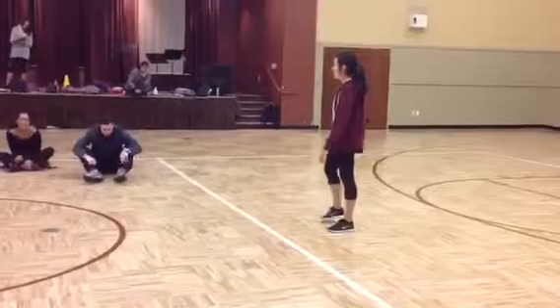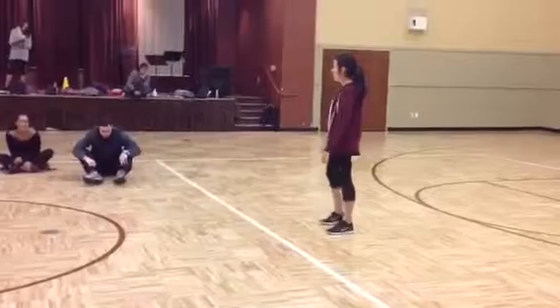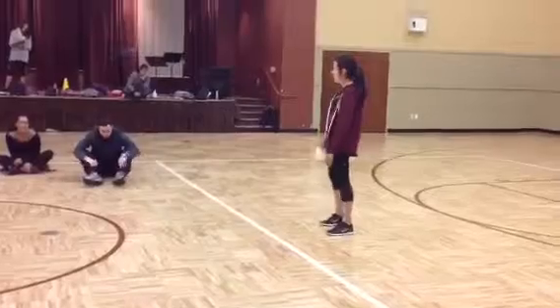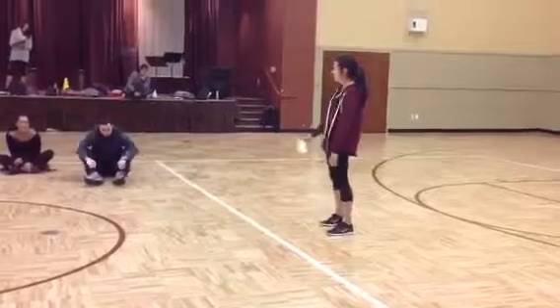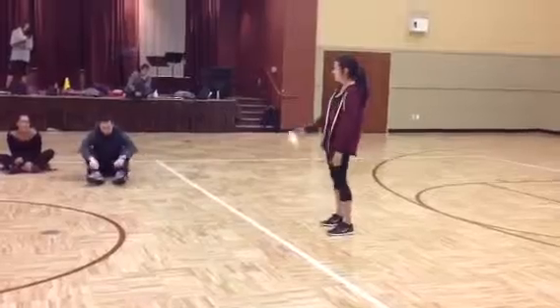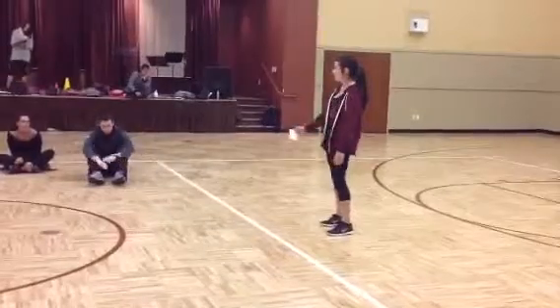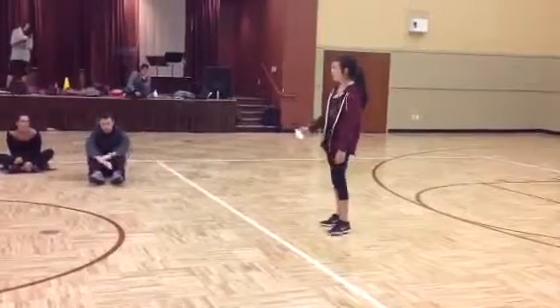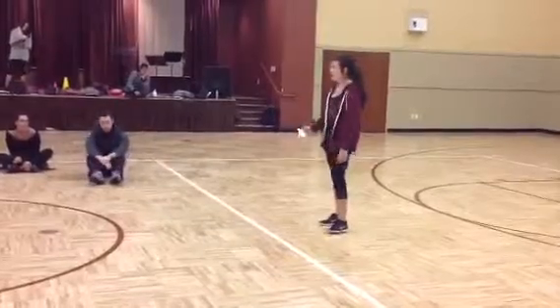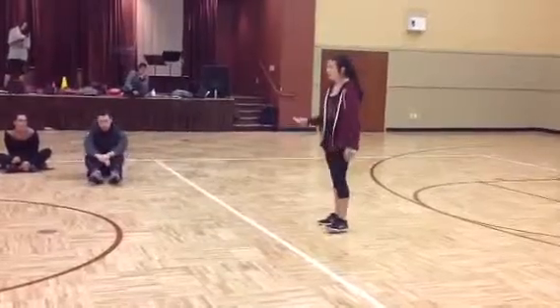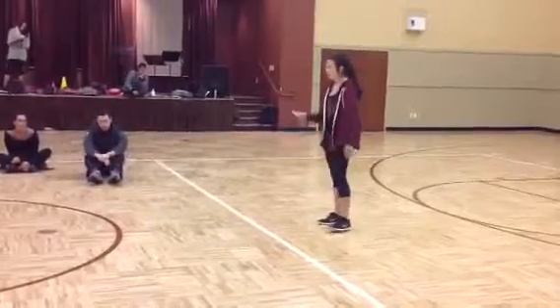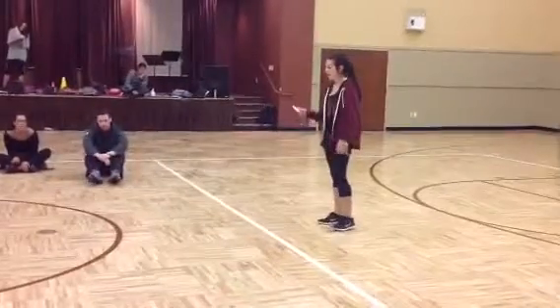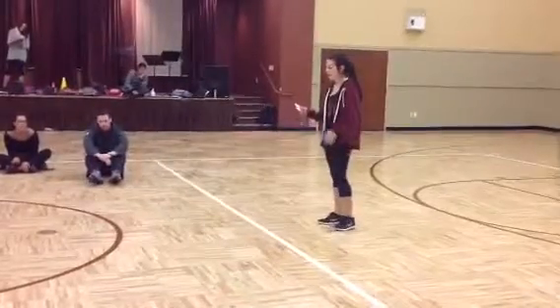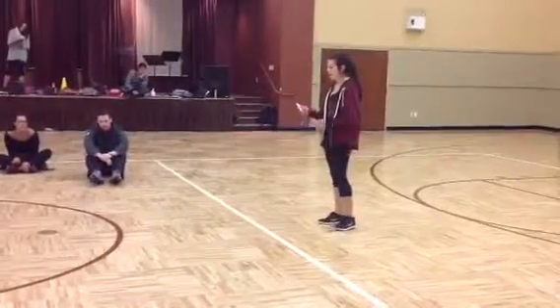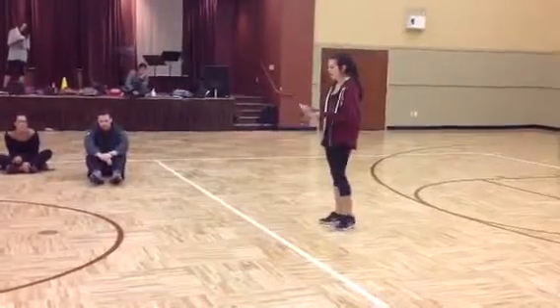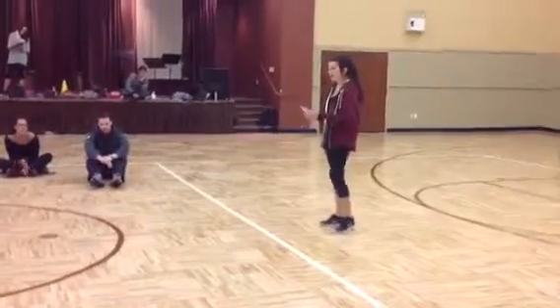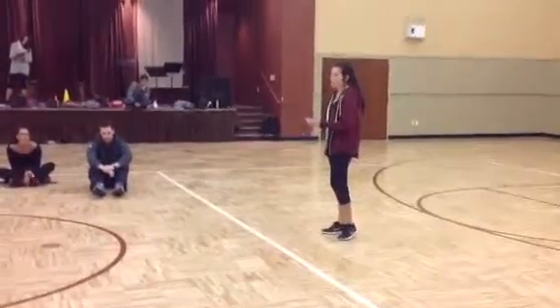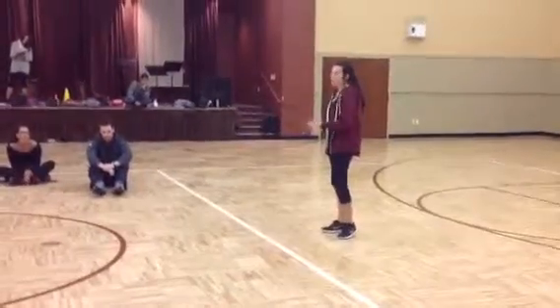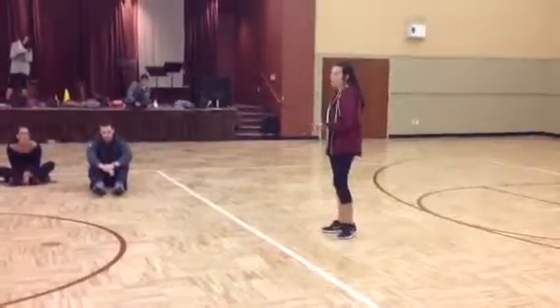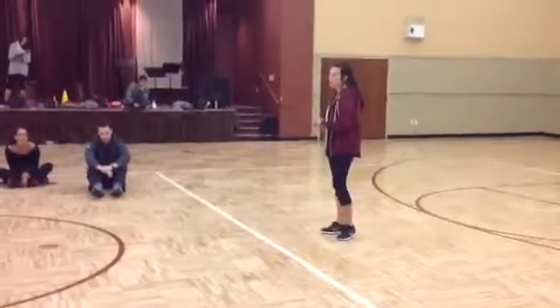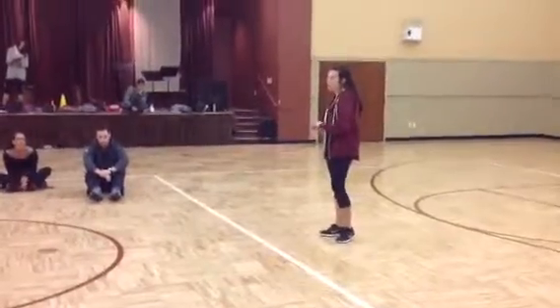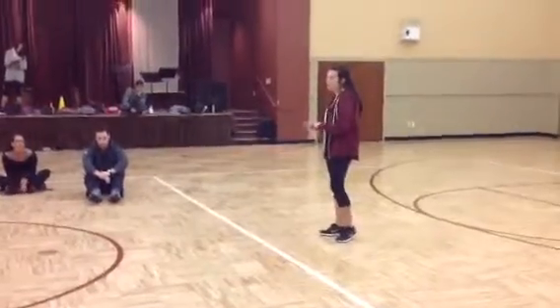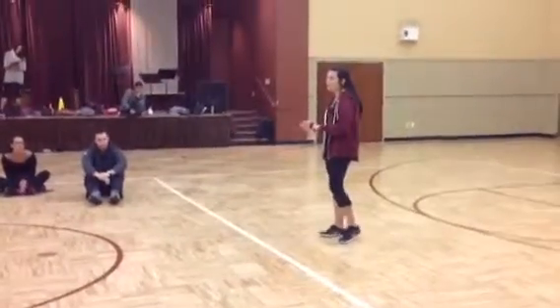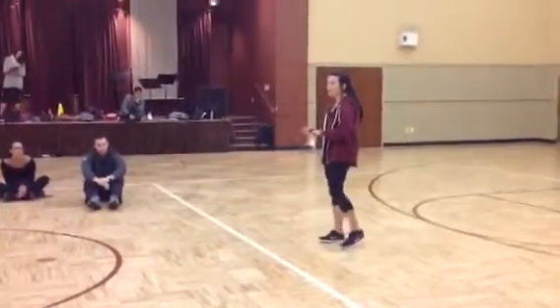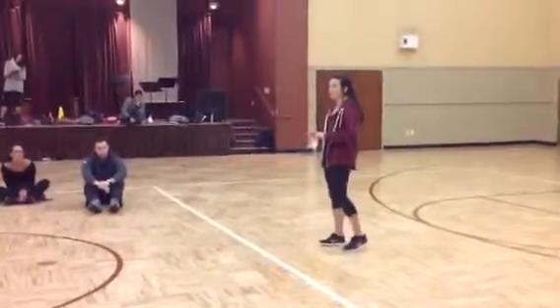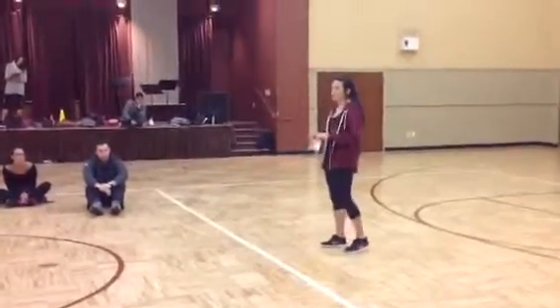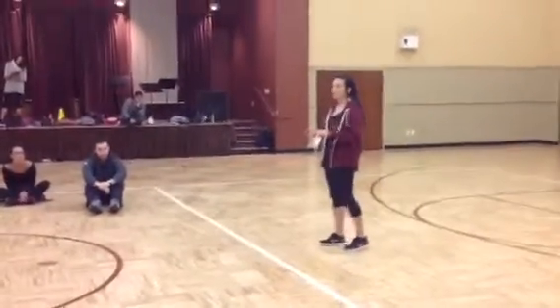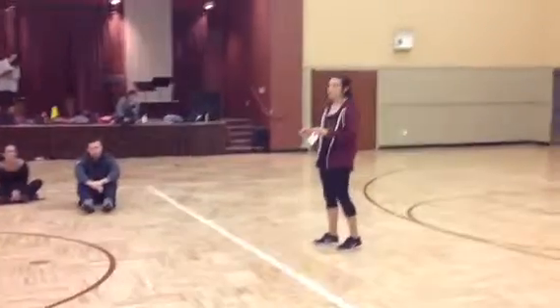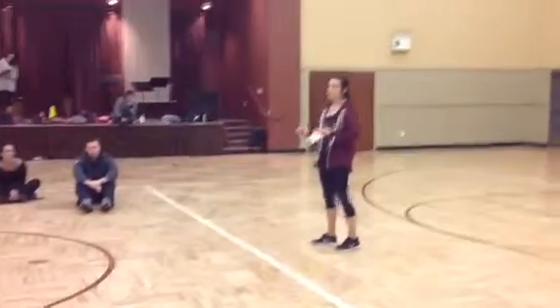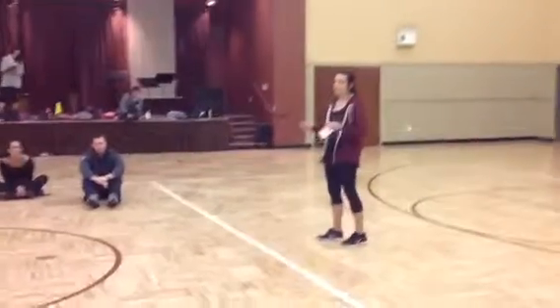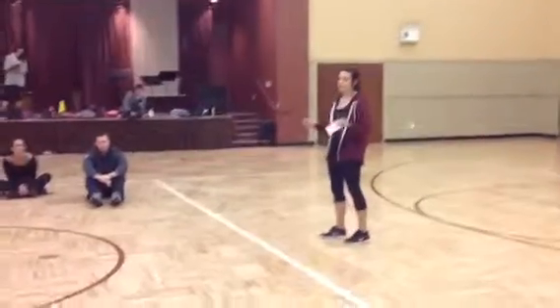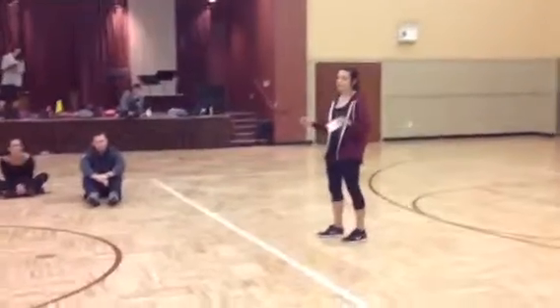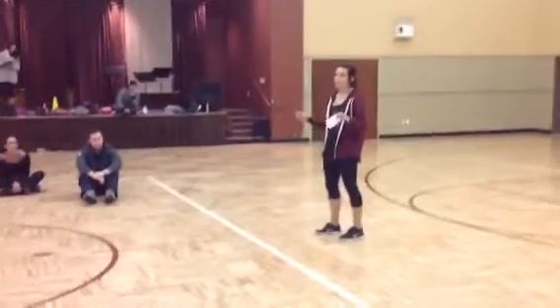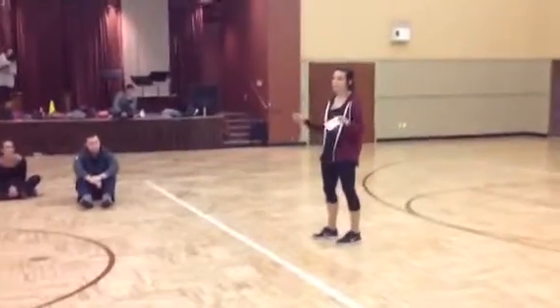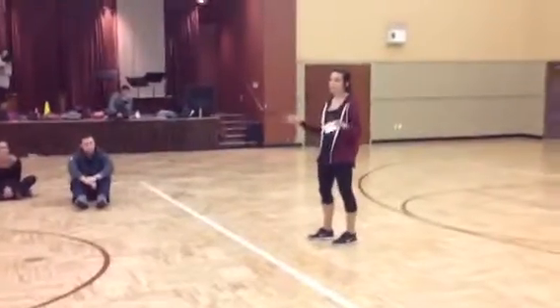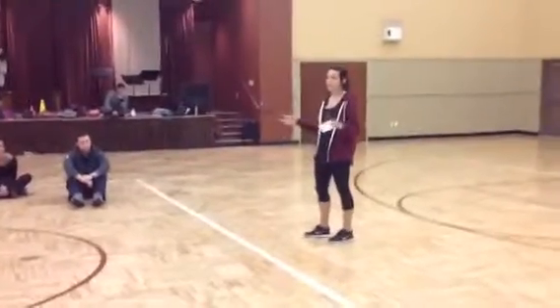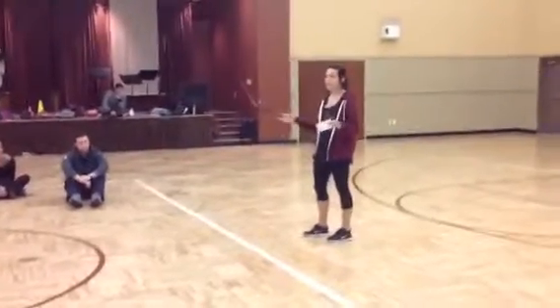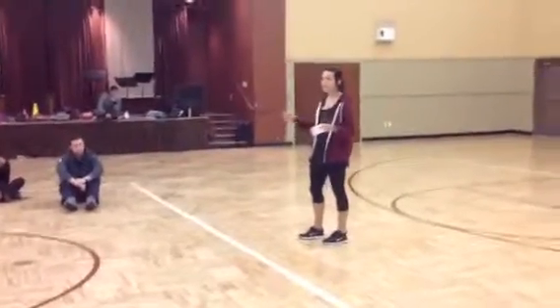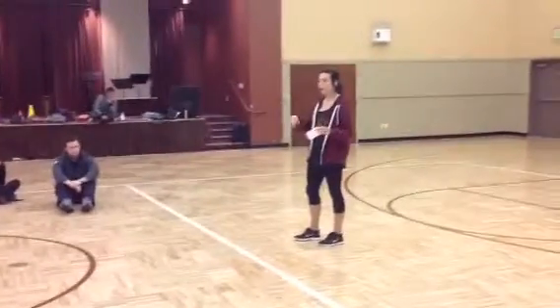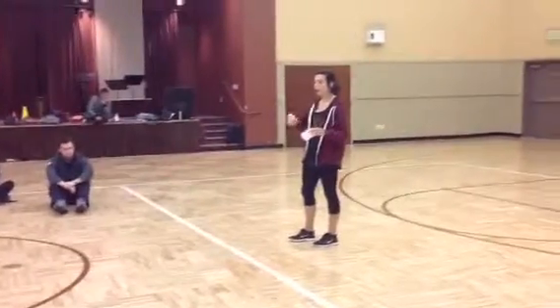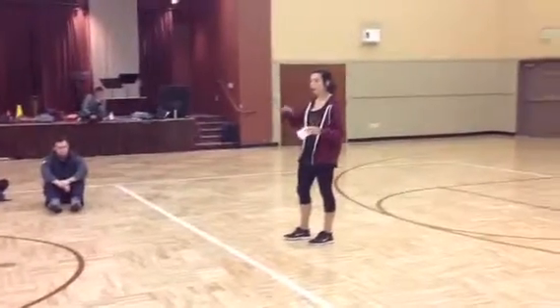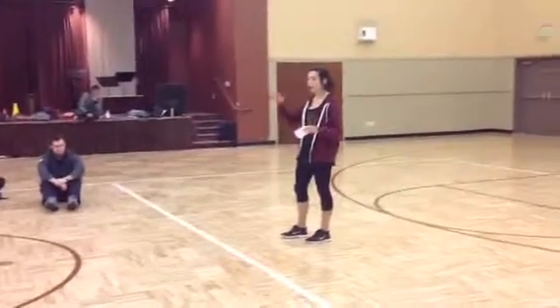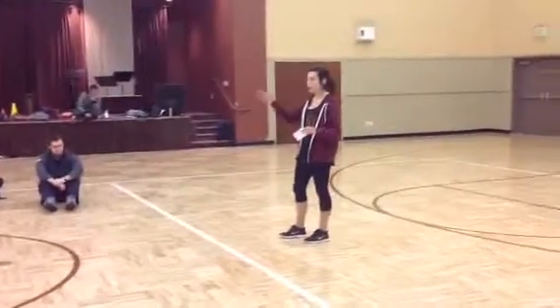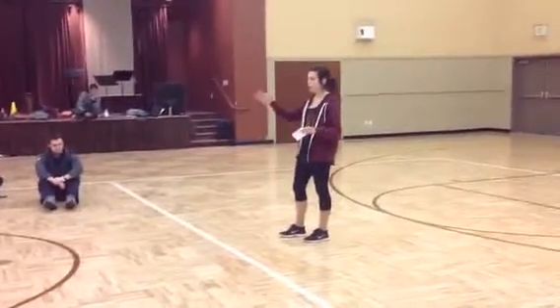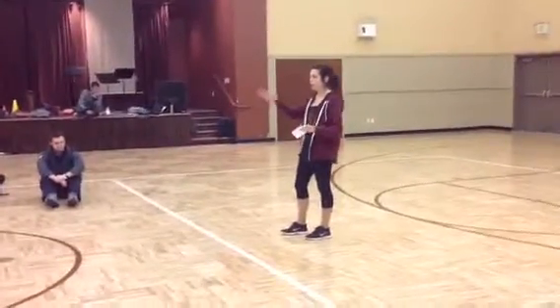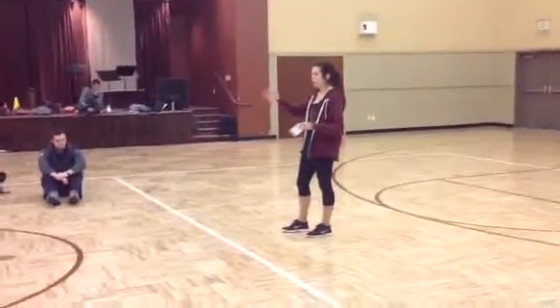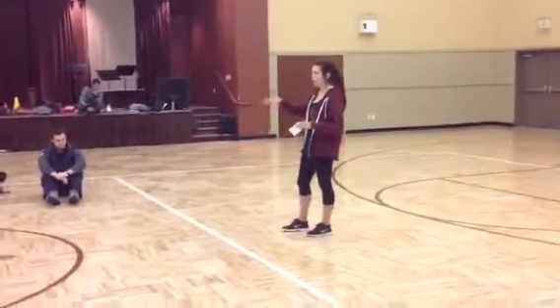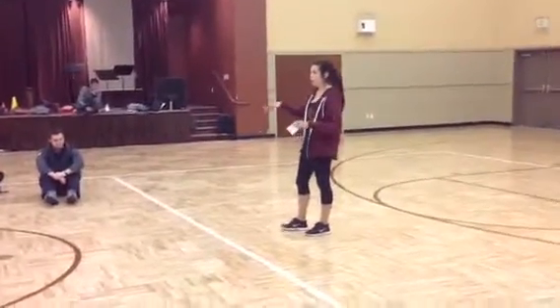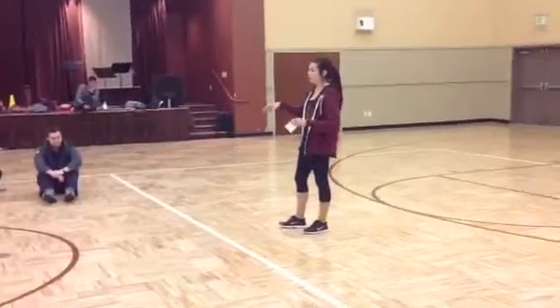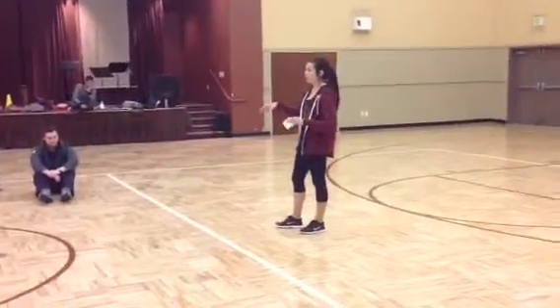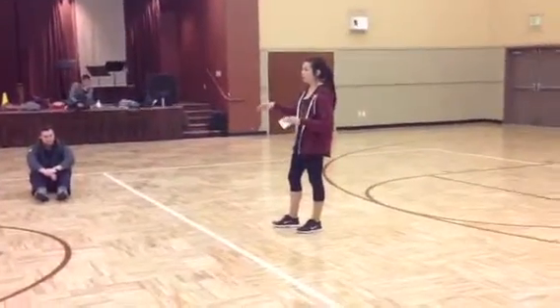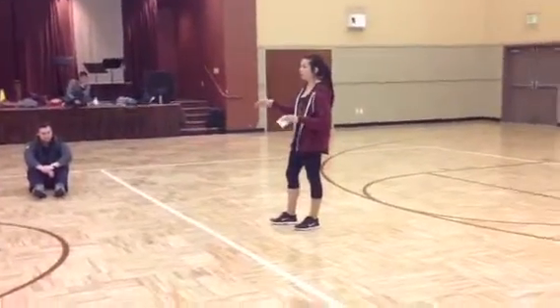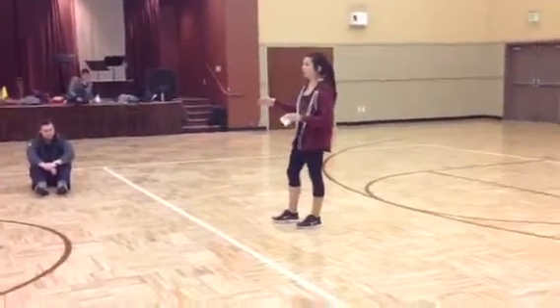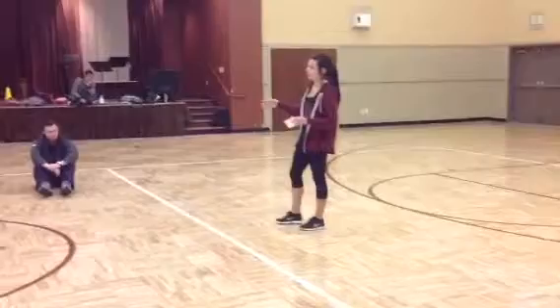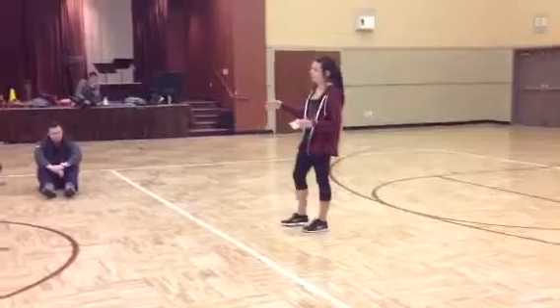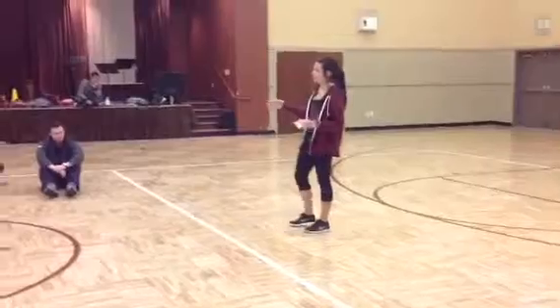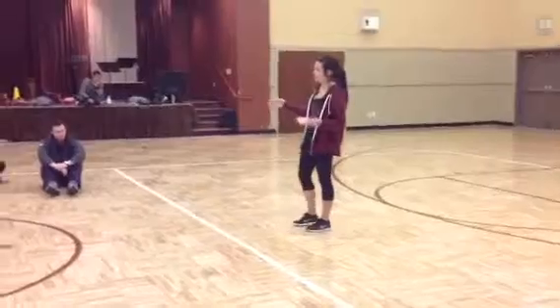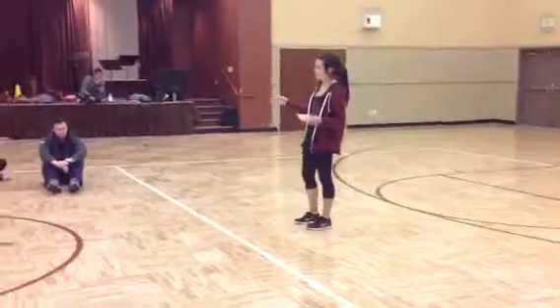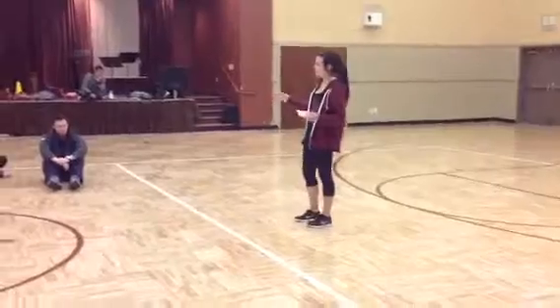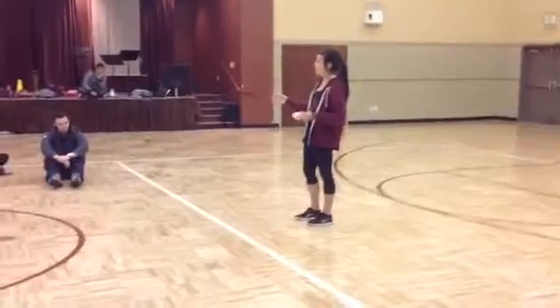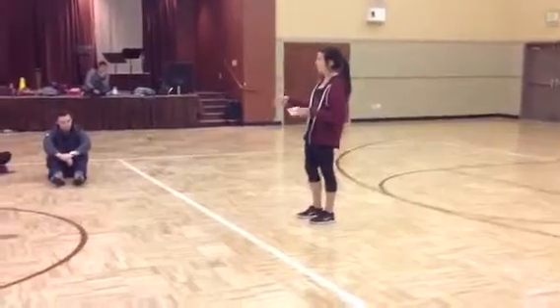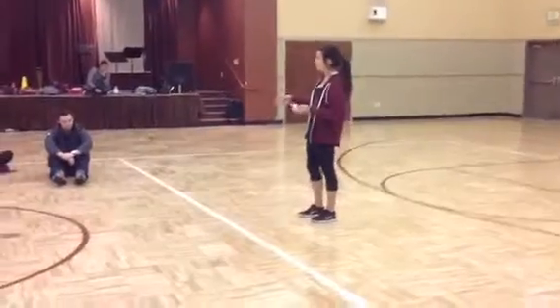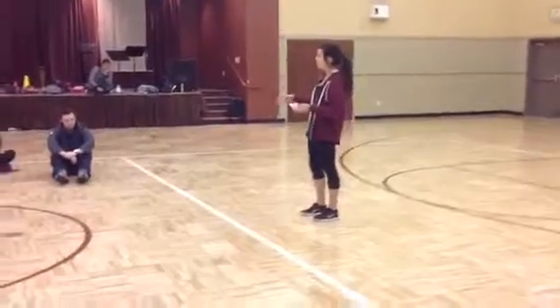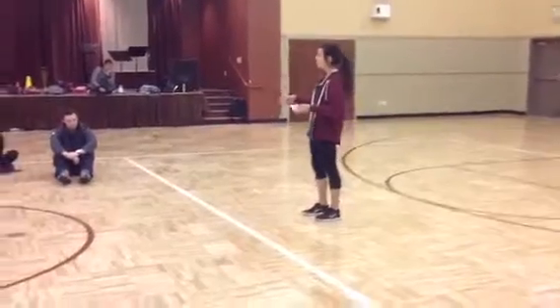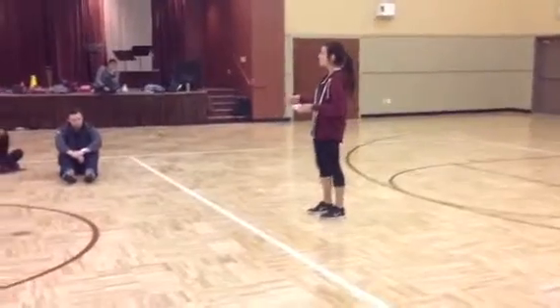All right guys, today we're going to learn about moving over, under, around, and through things.